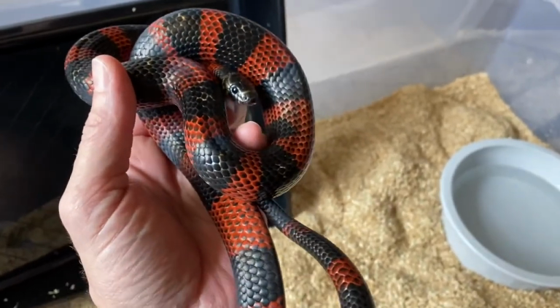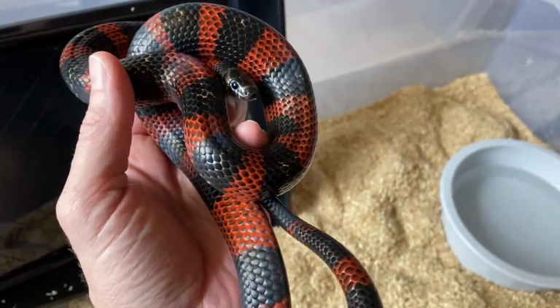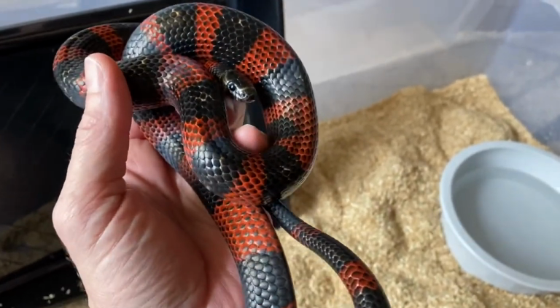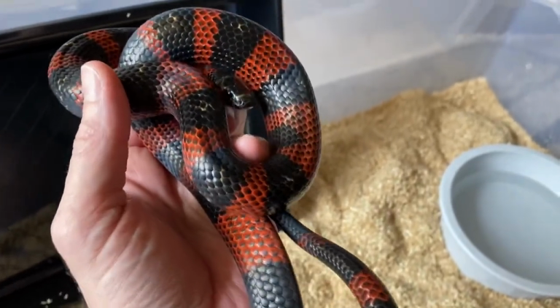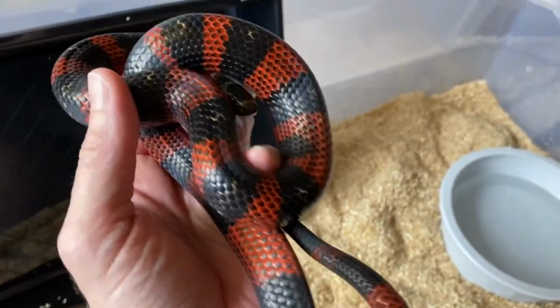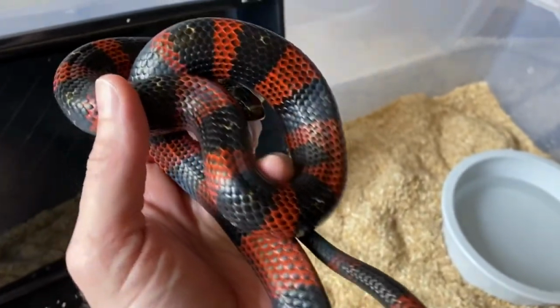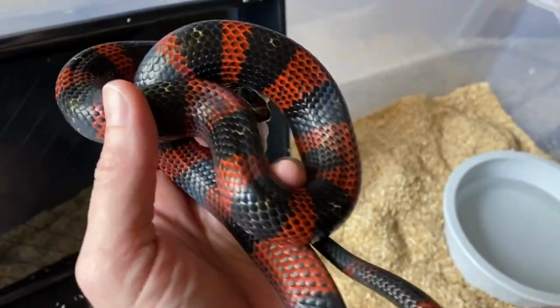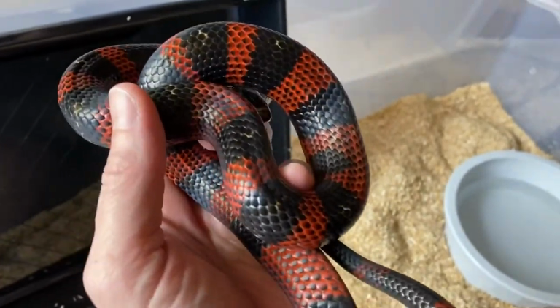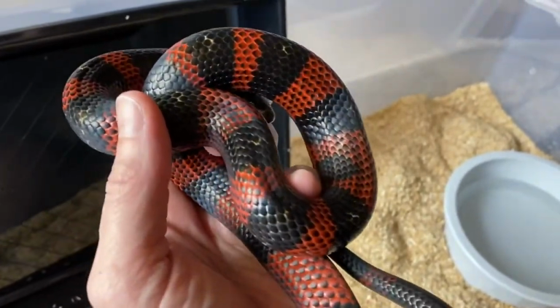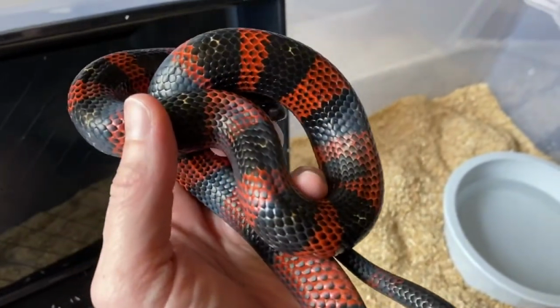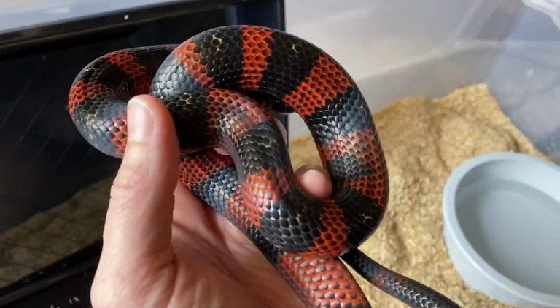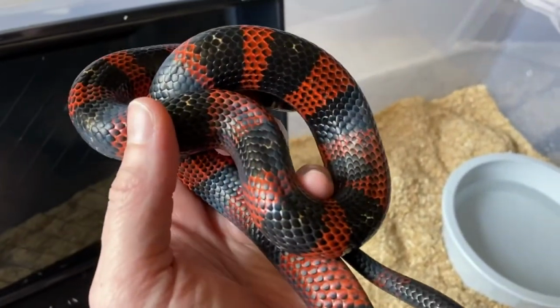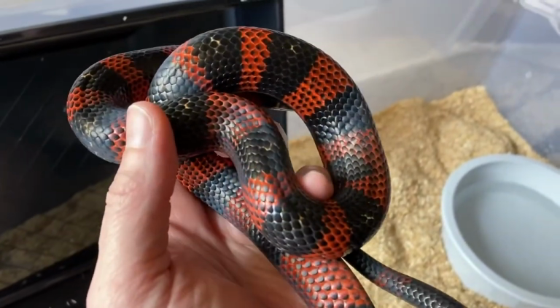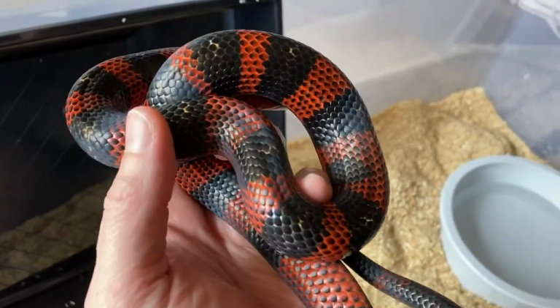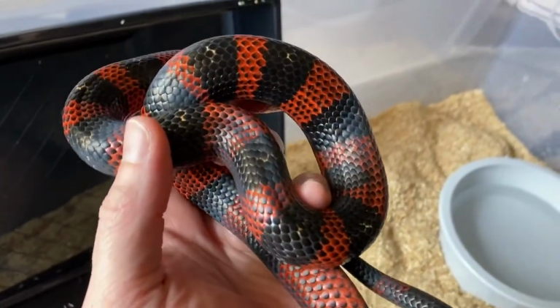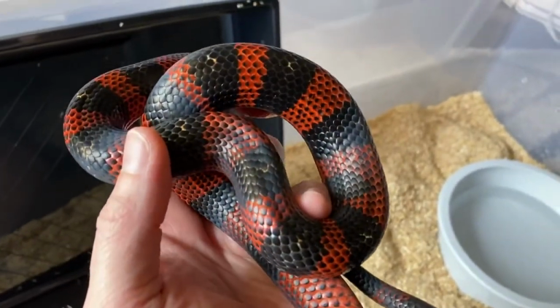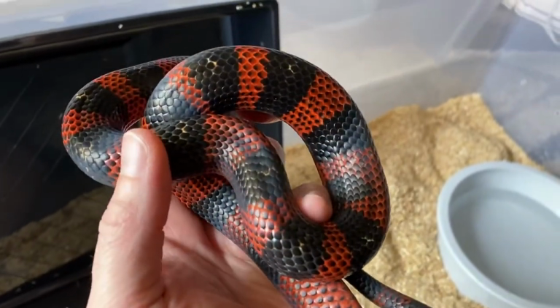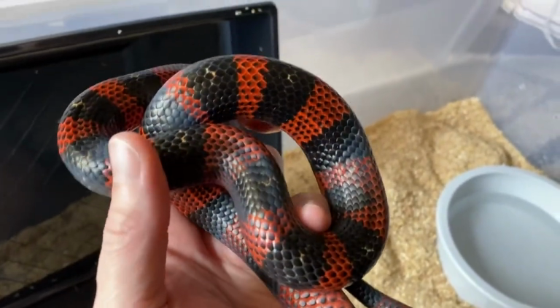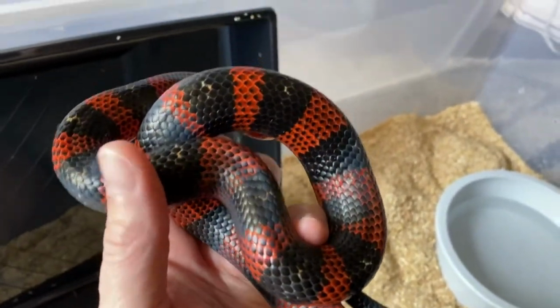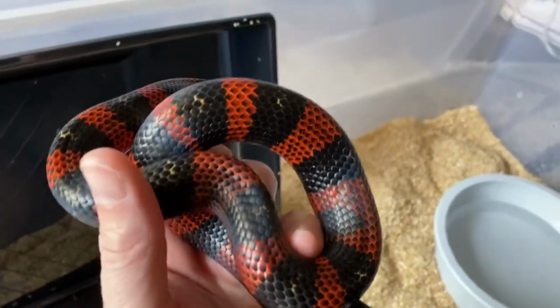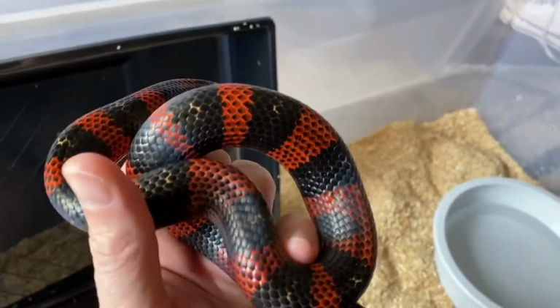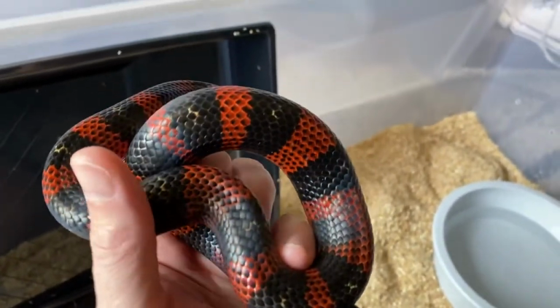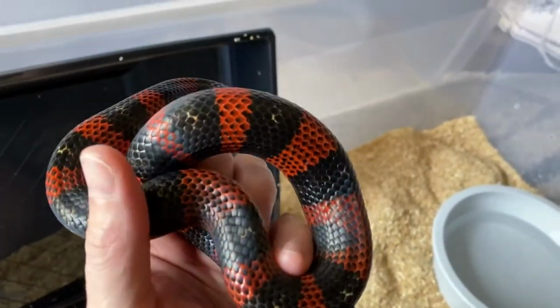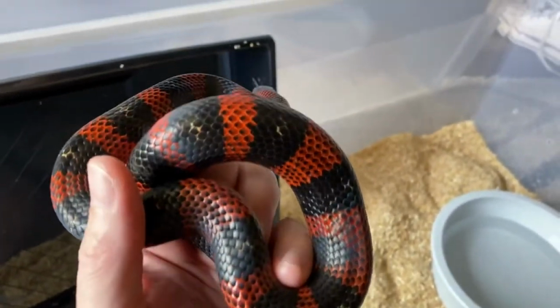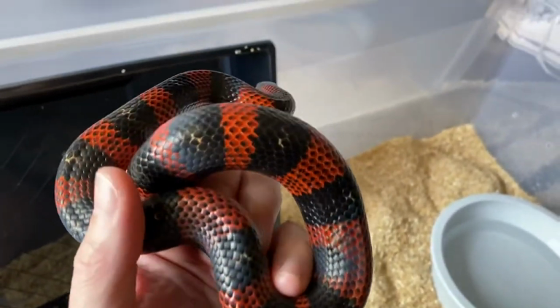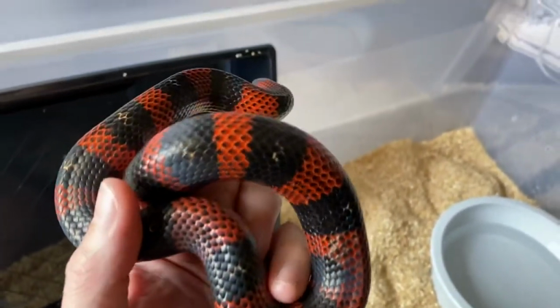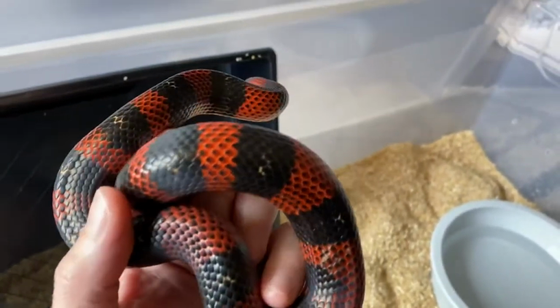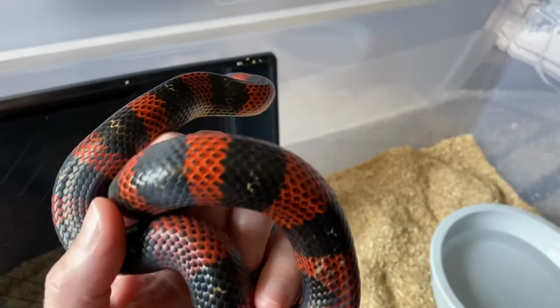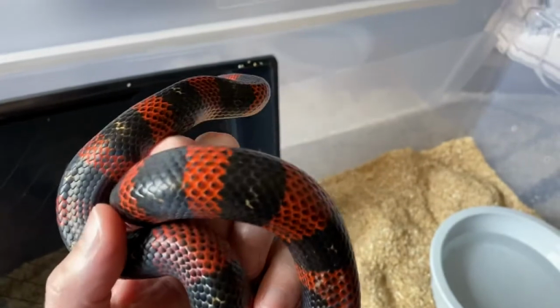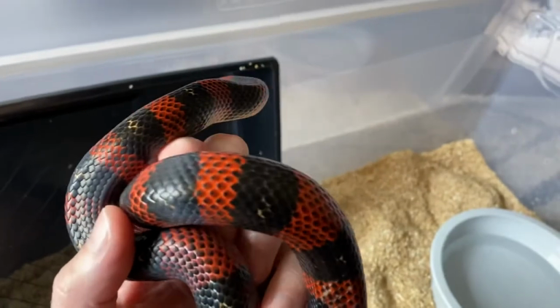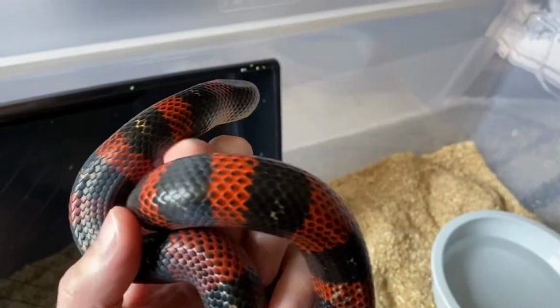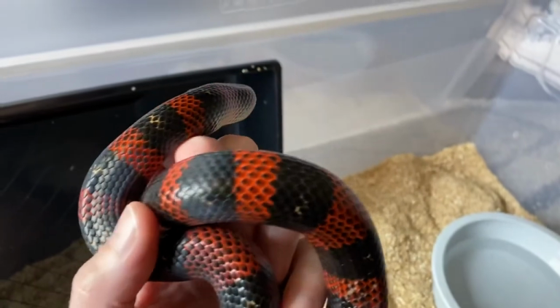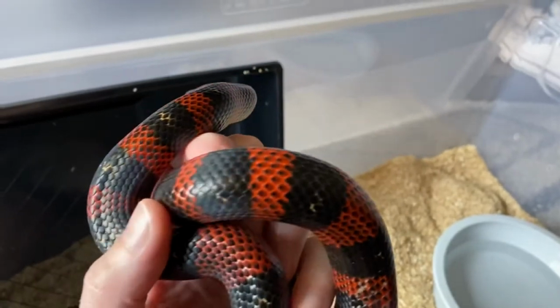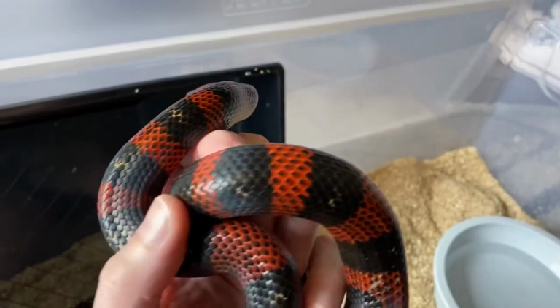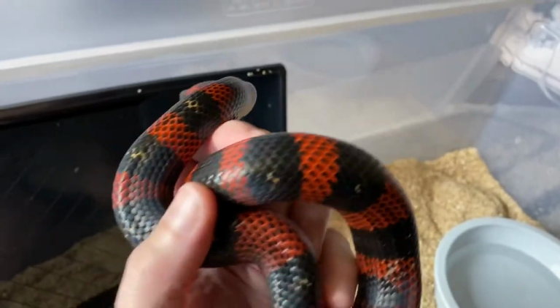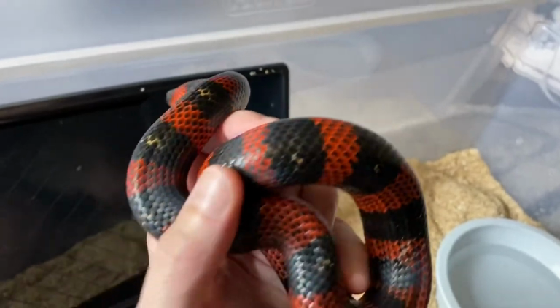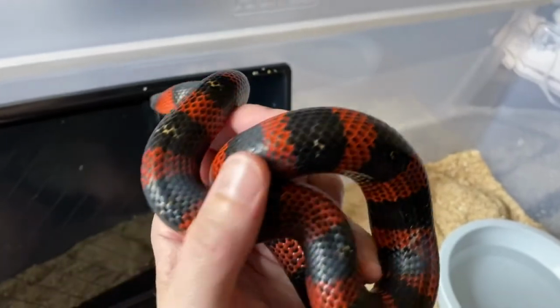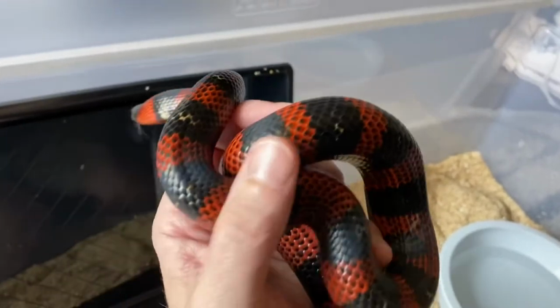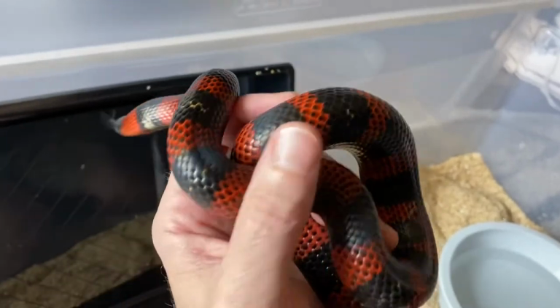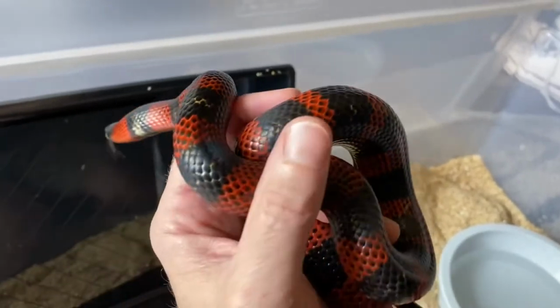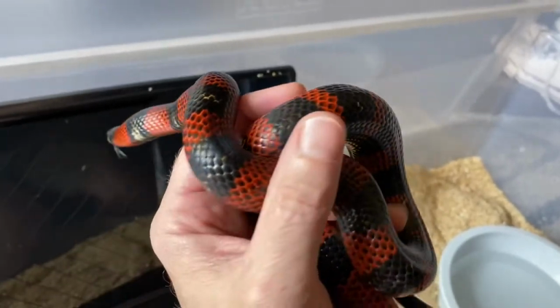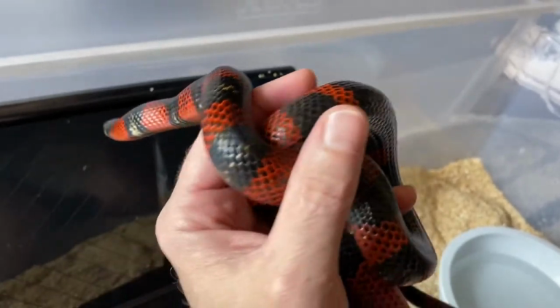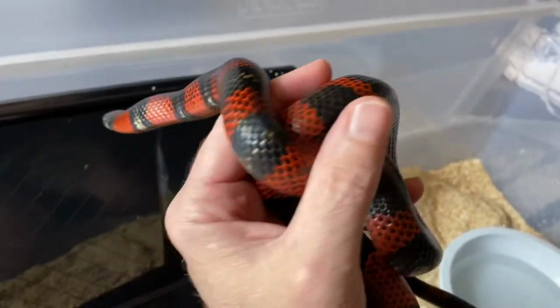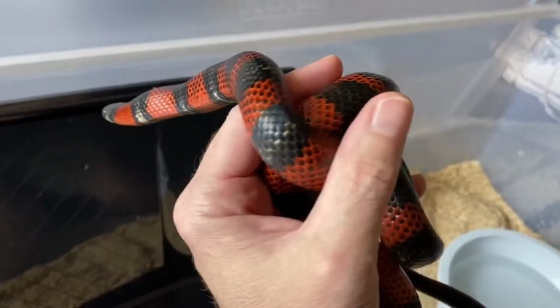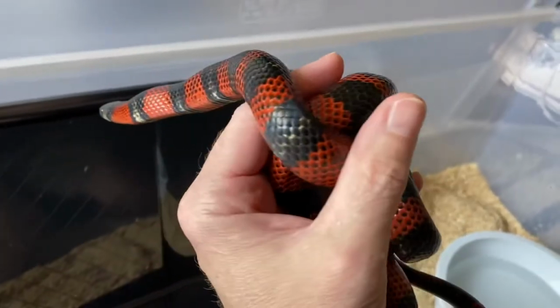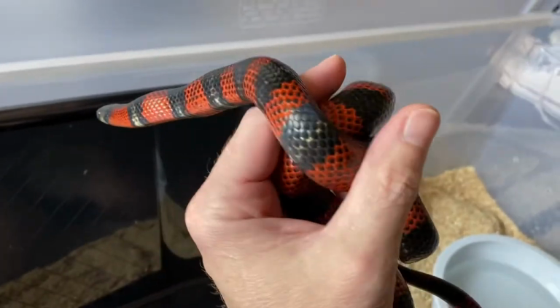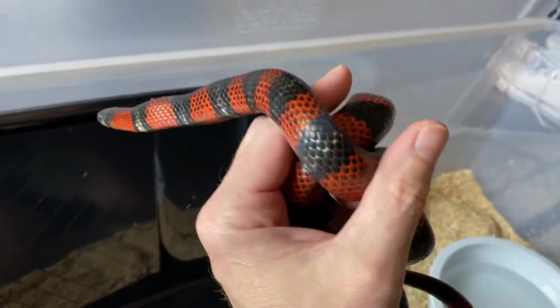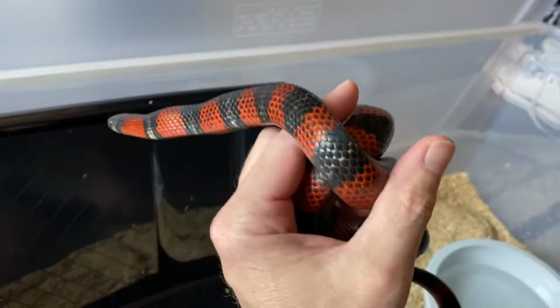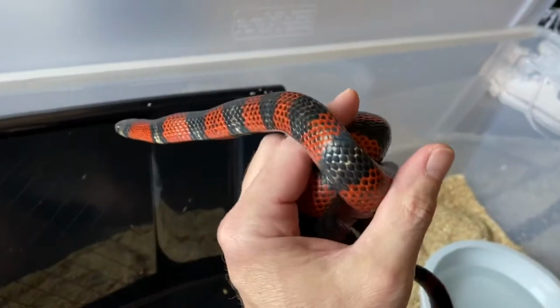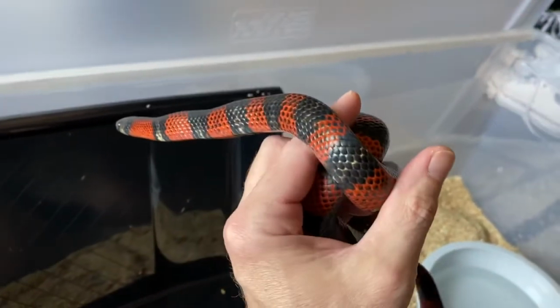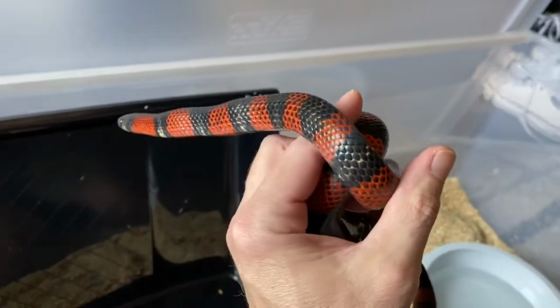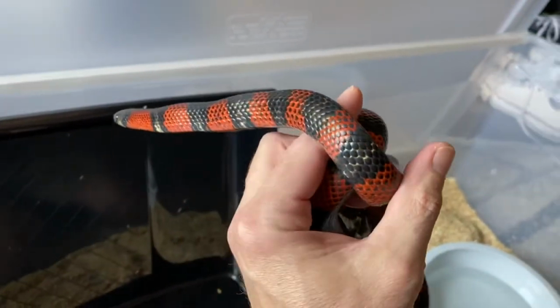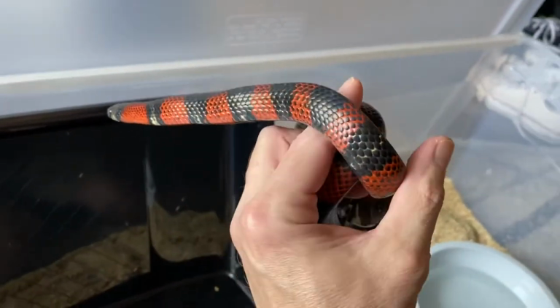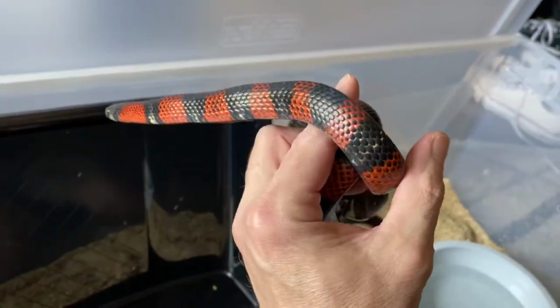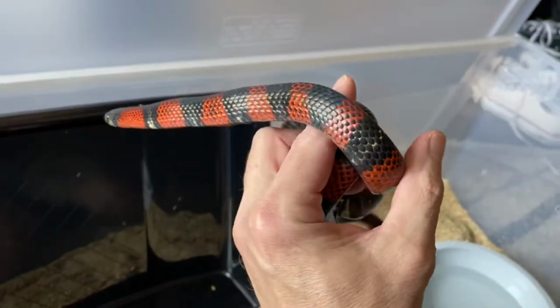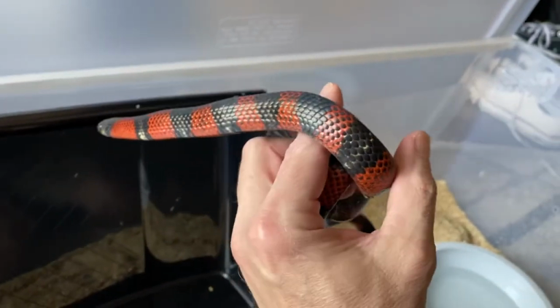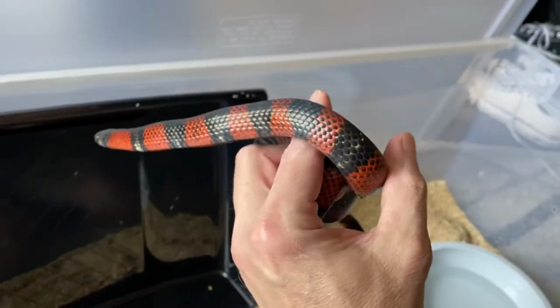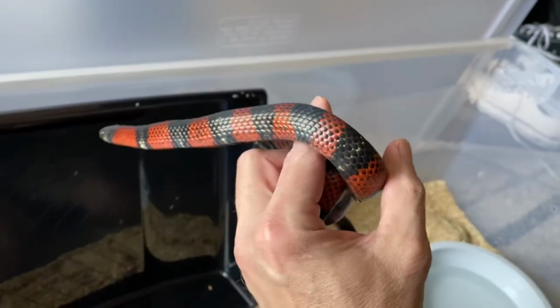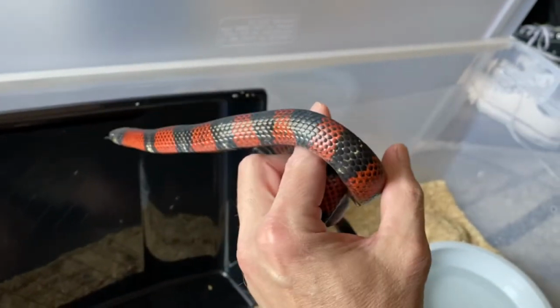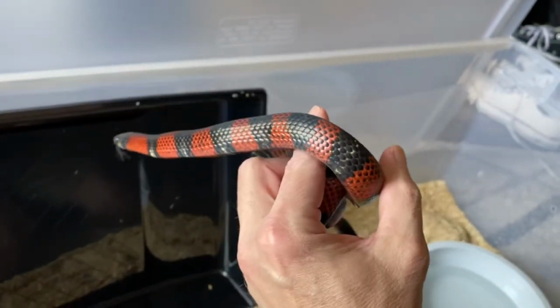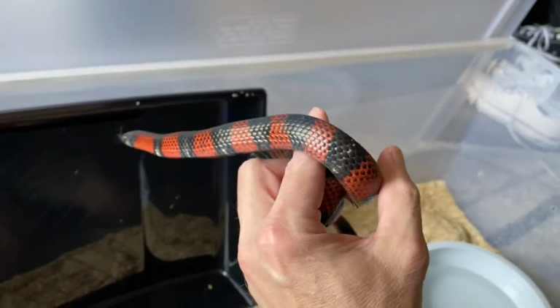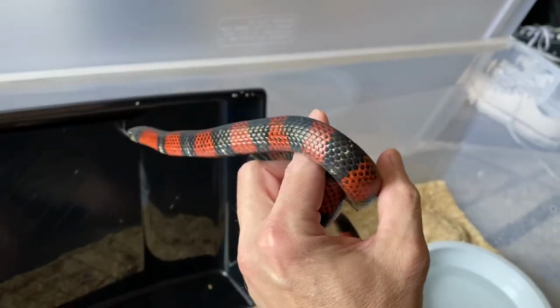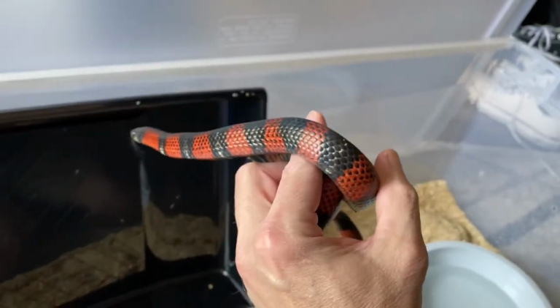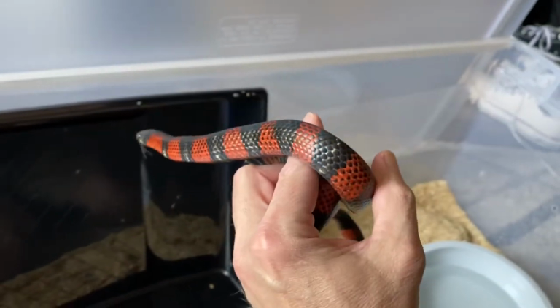He is not squirmy, not racing to get away from me — a very, very handleable snake.